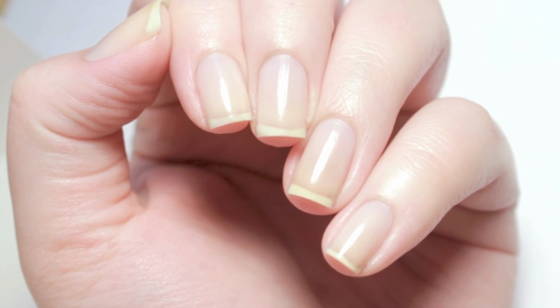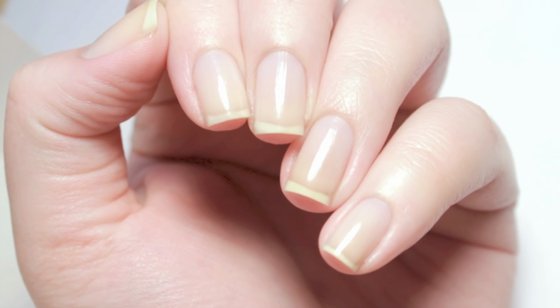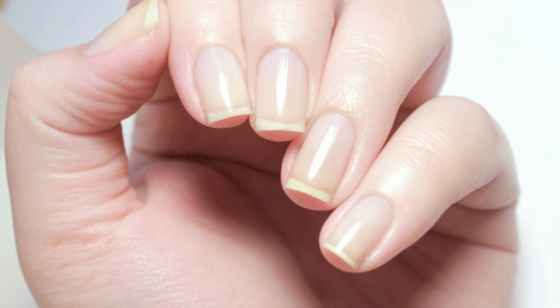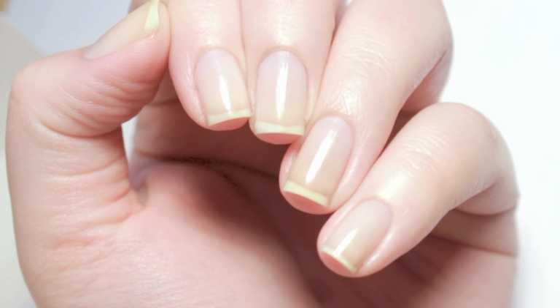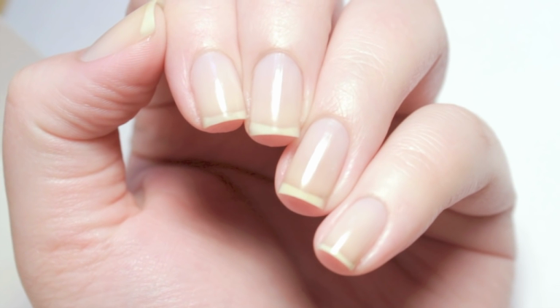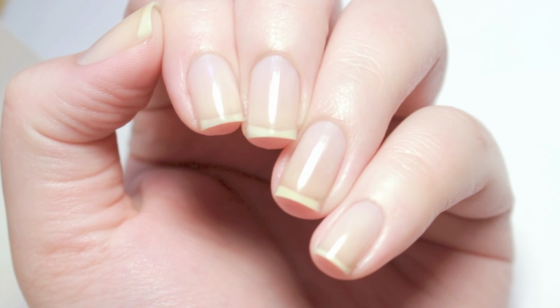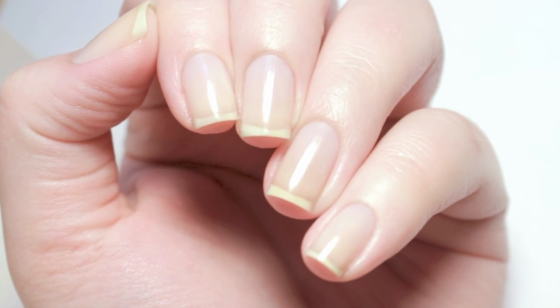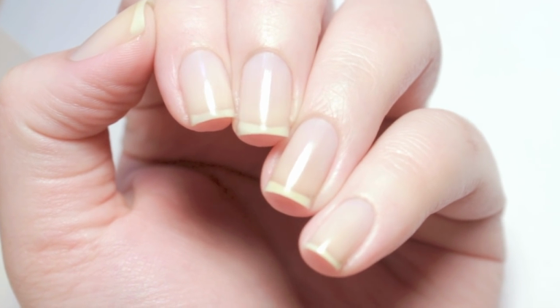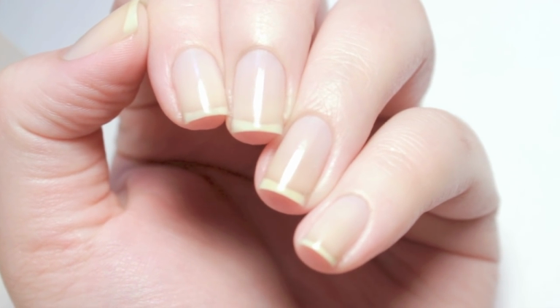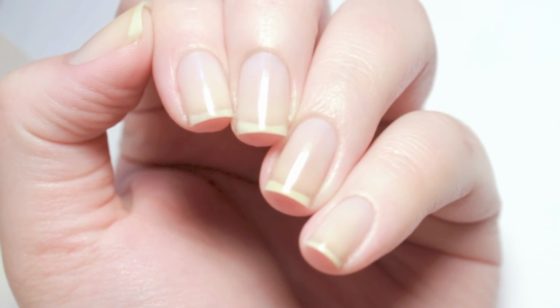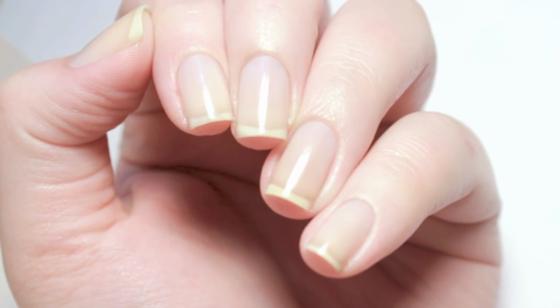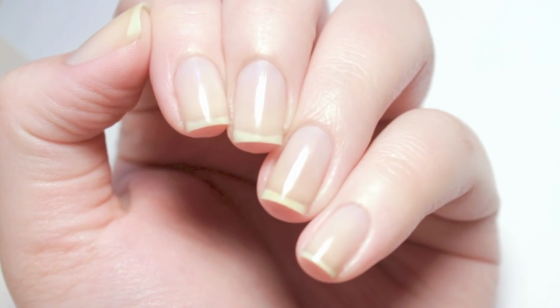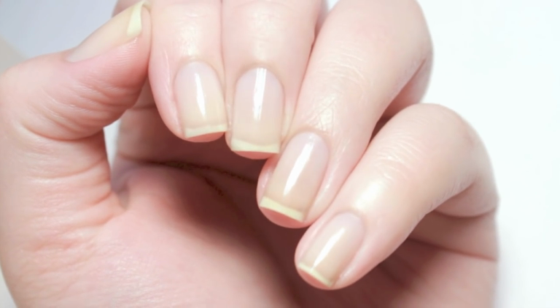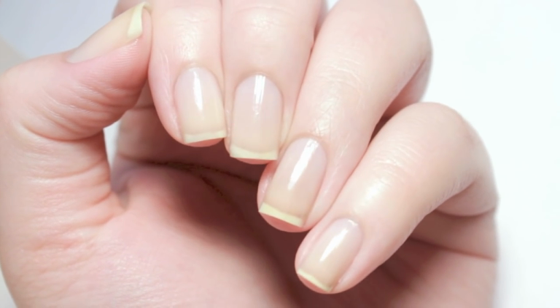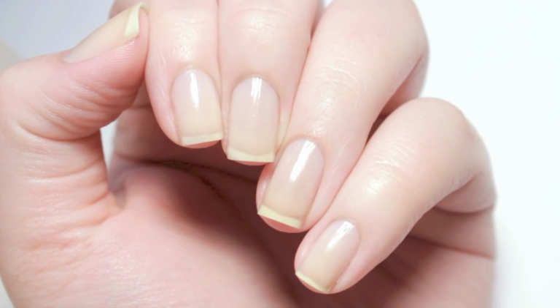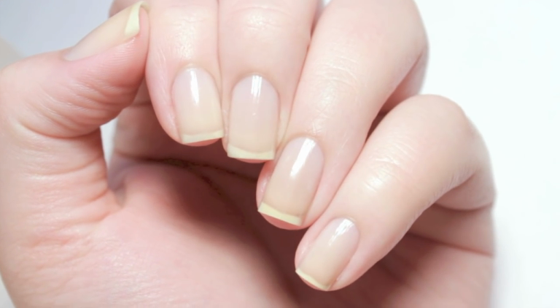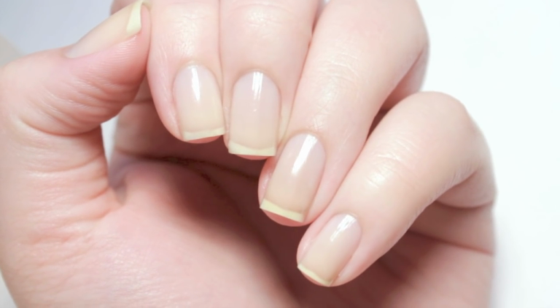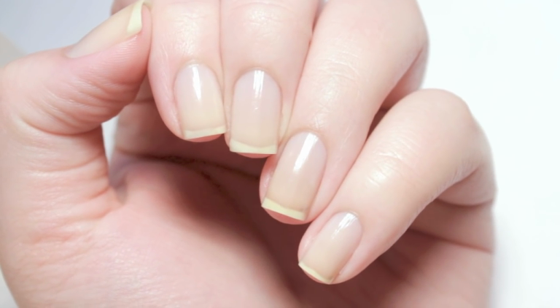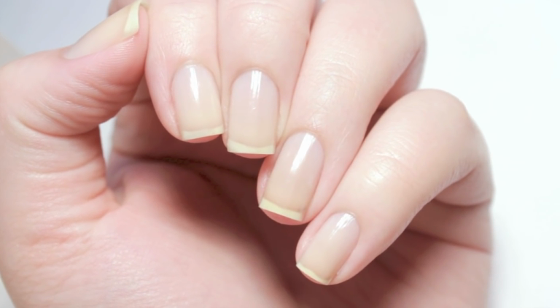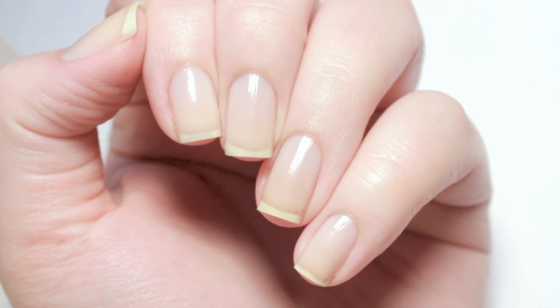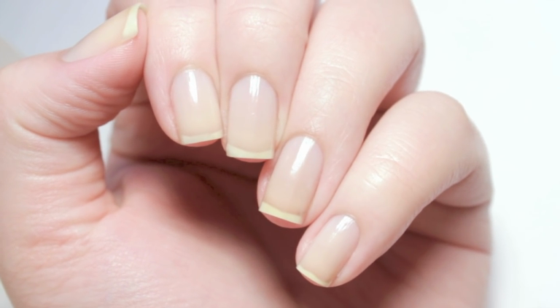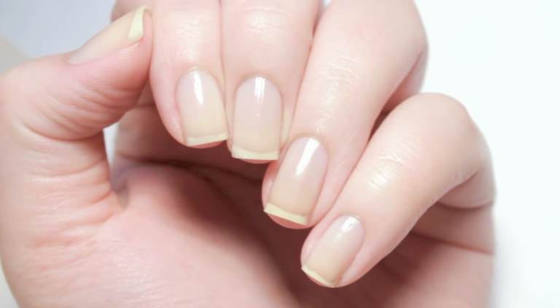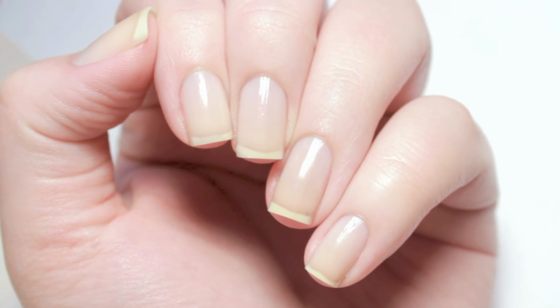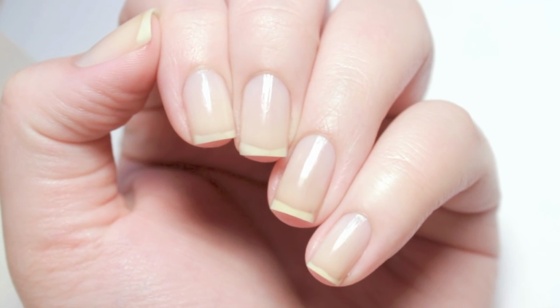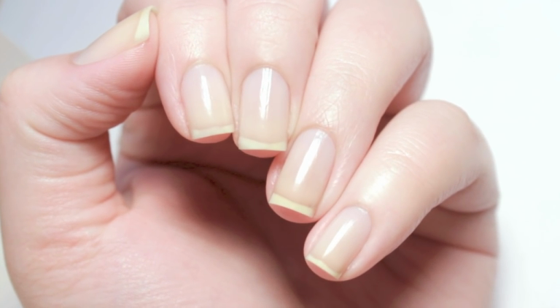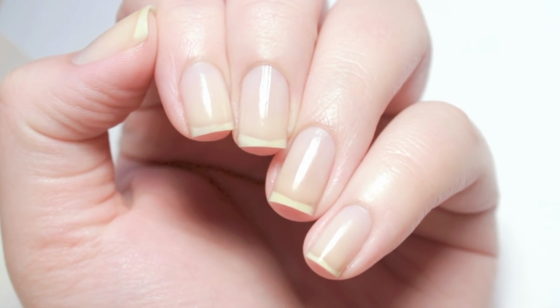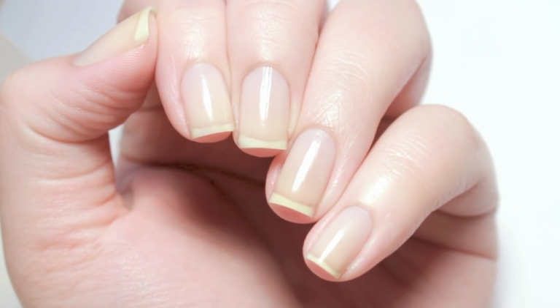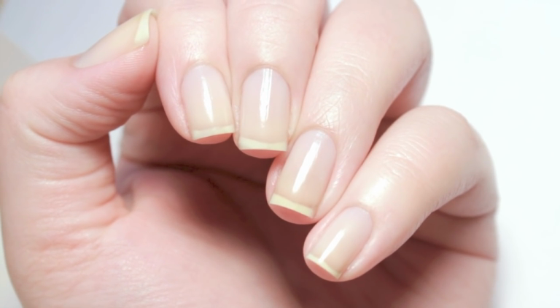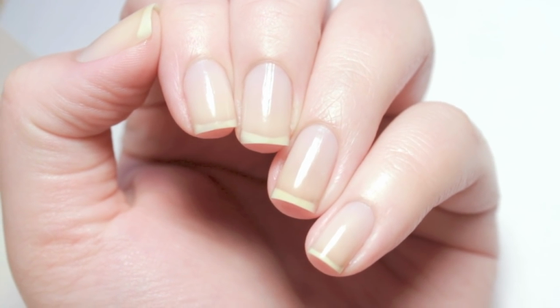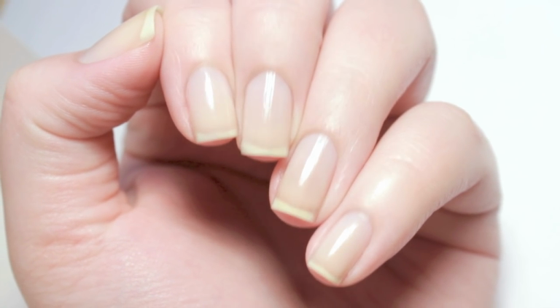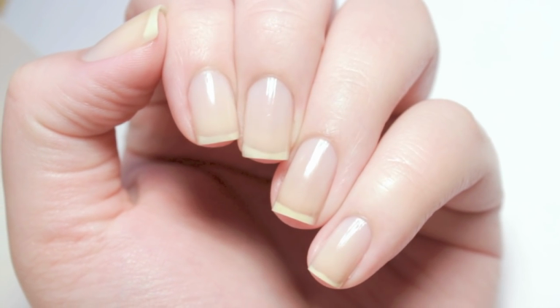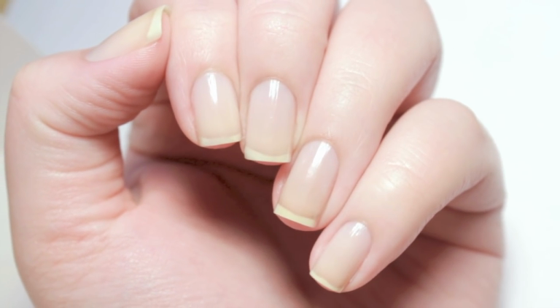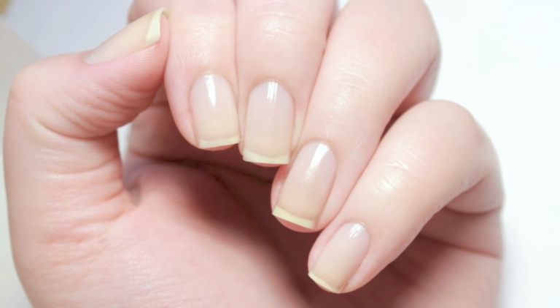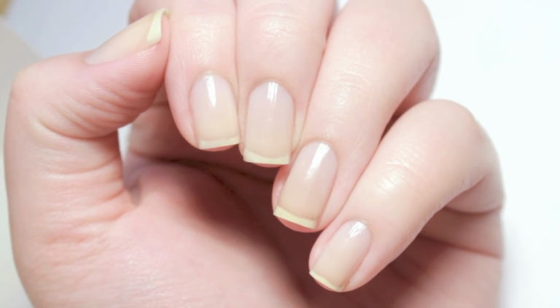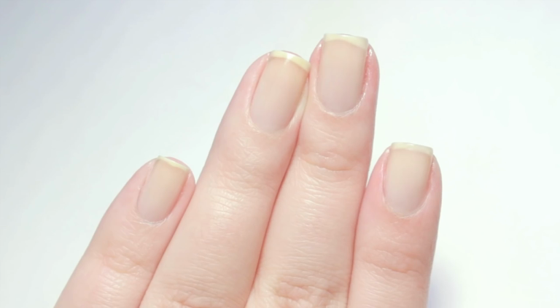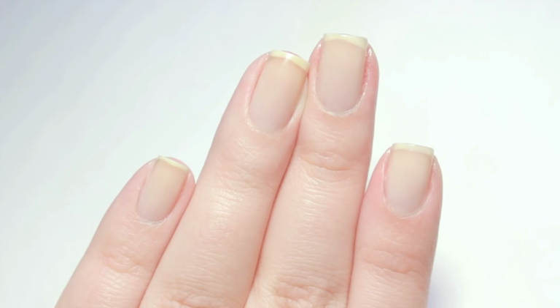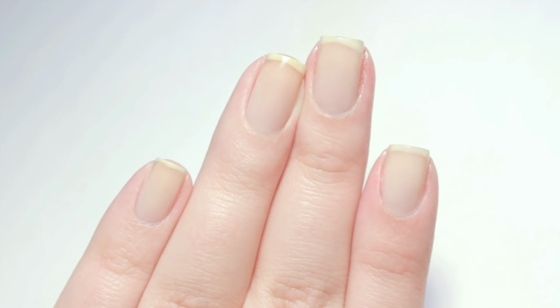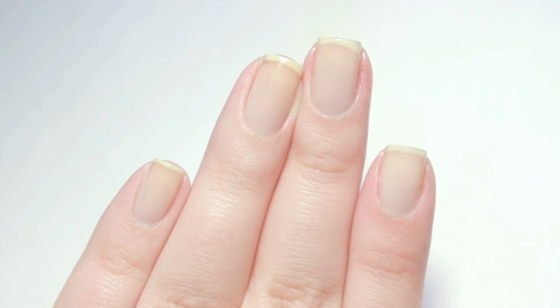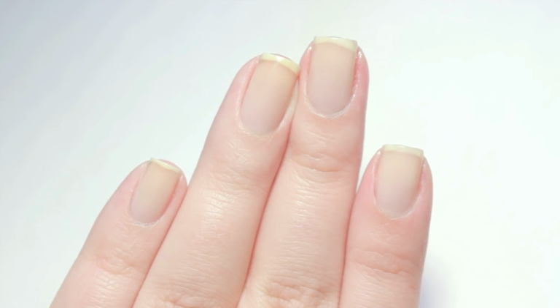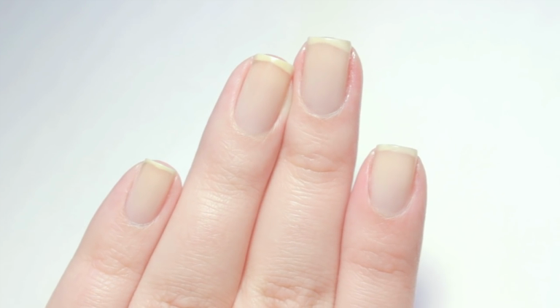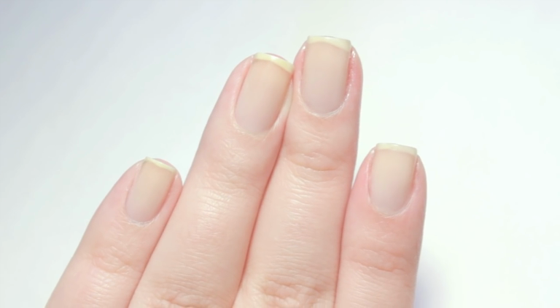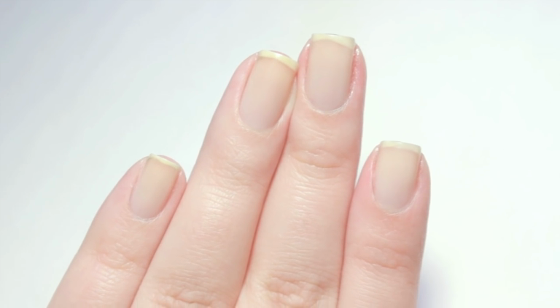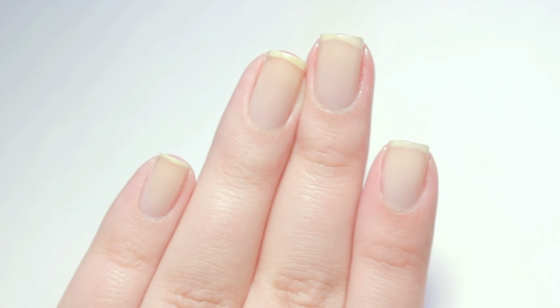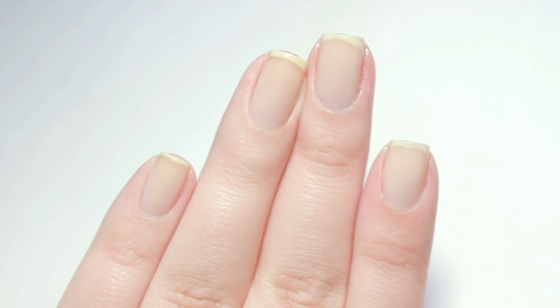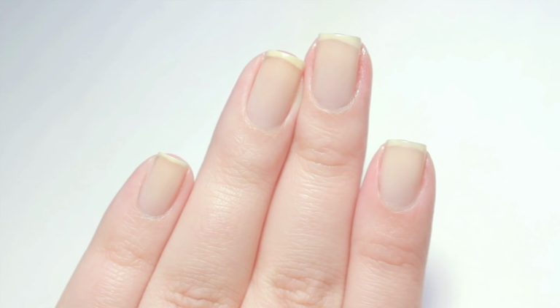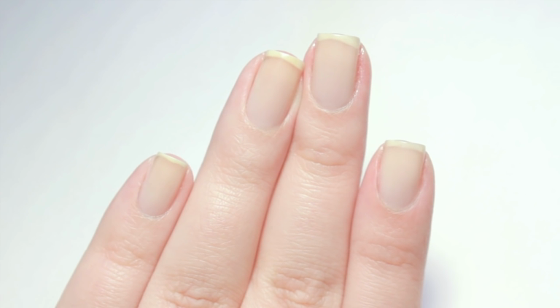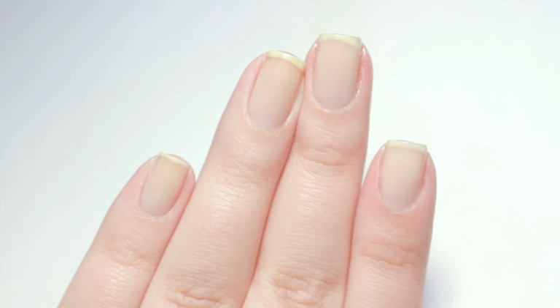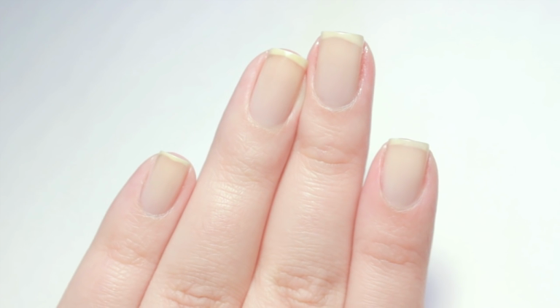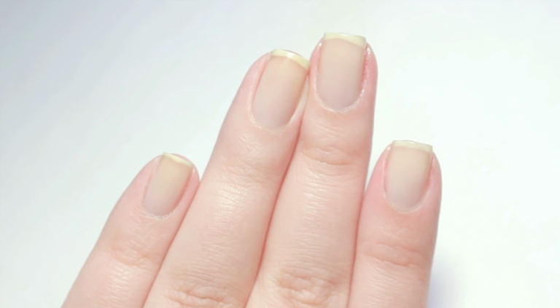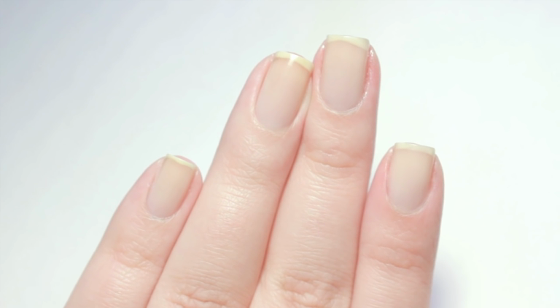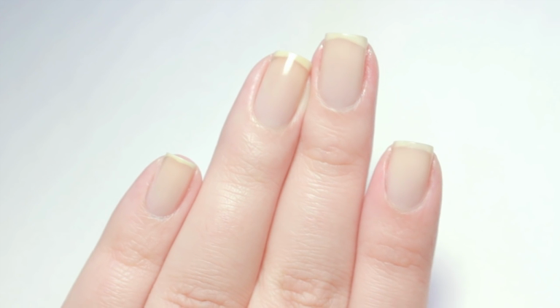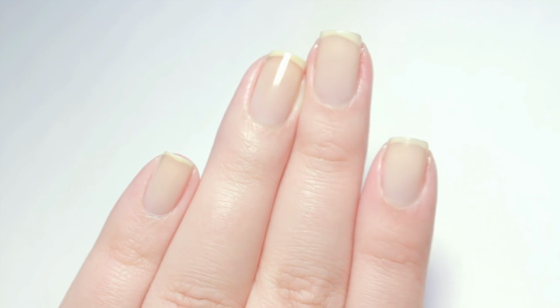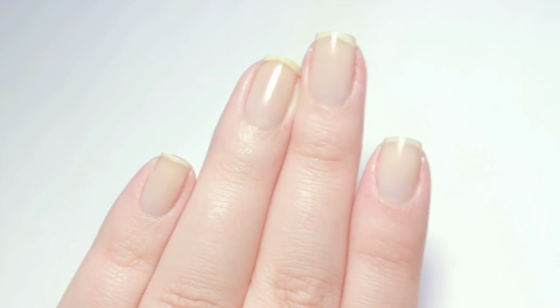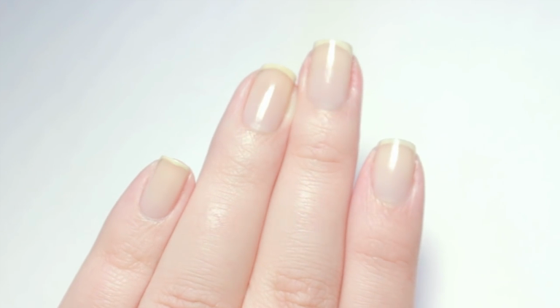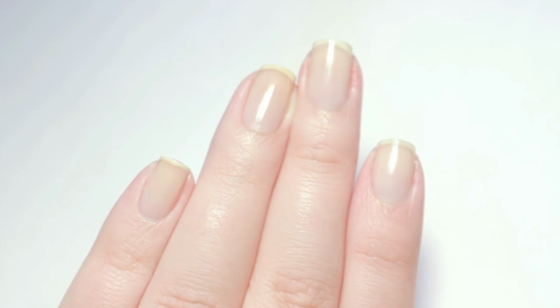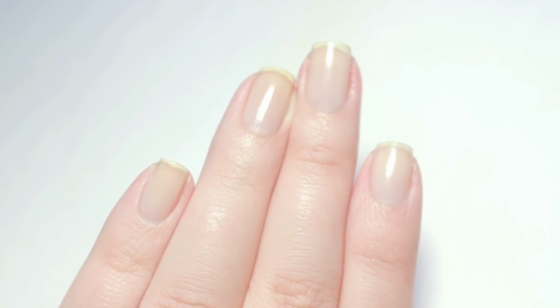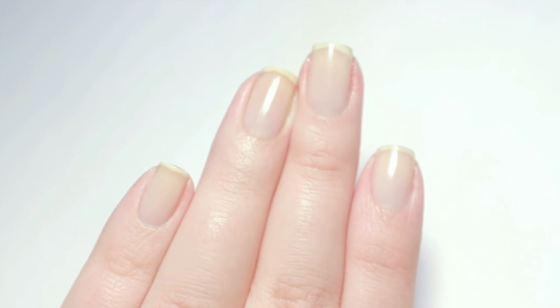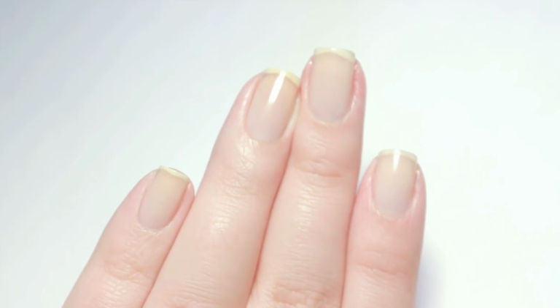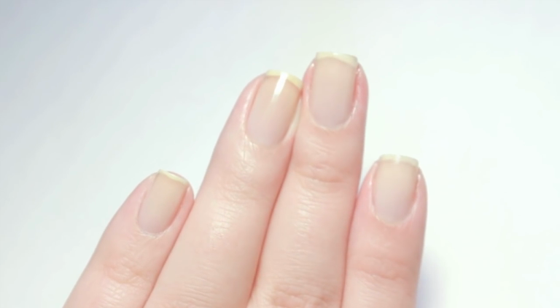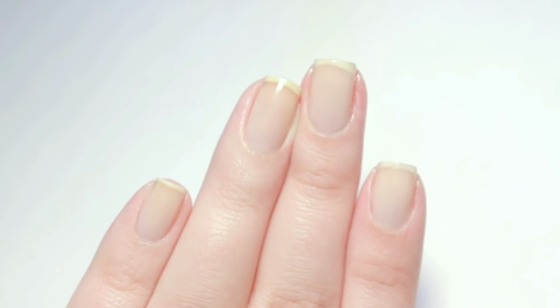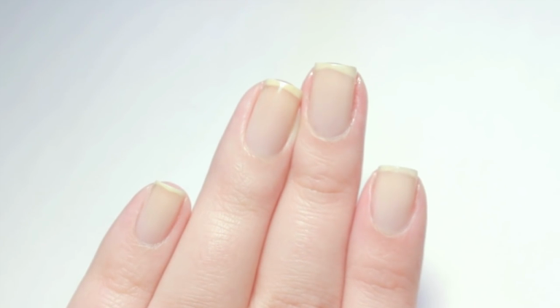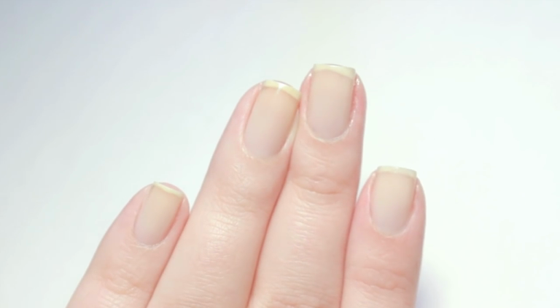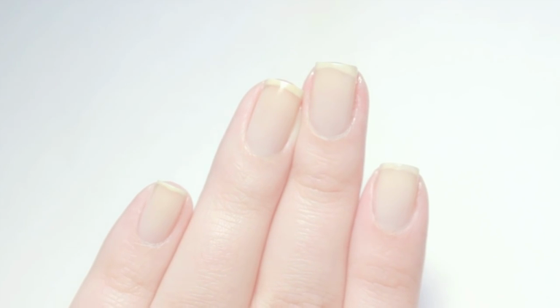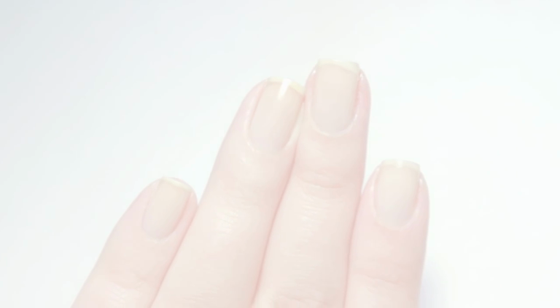Lately a lot of you have been asking how I keep my nails in shape. Today I will show you how I keep them healthy and strong through all of the torture I put them through.